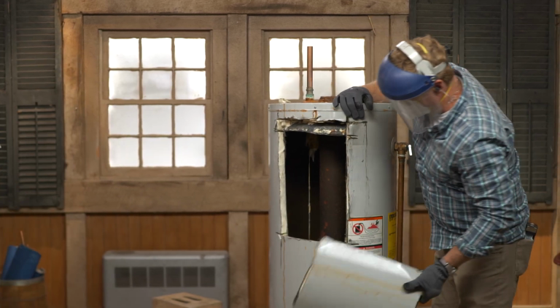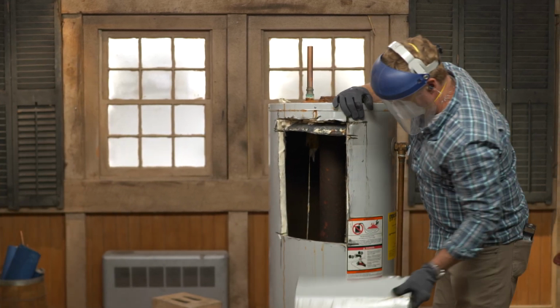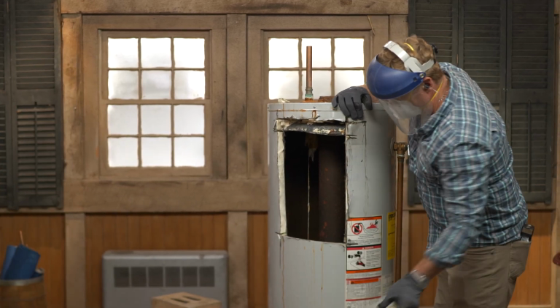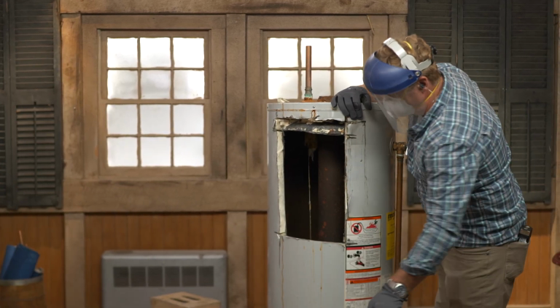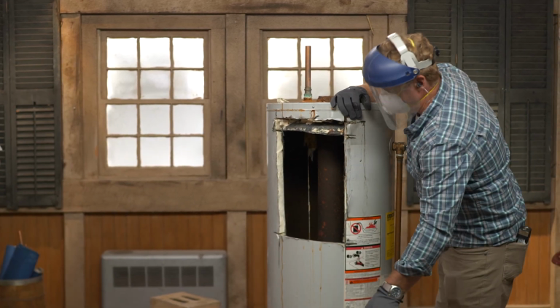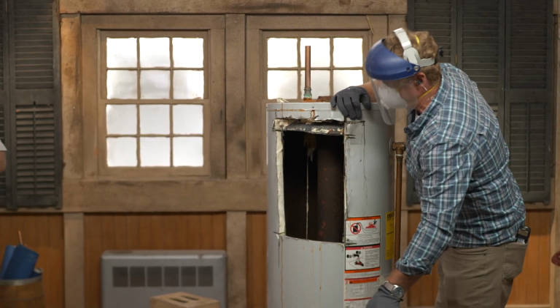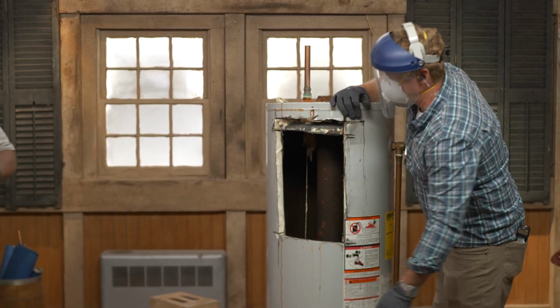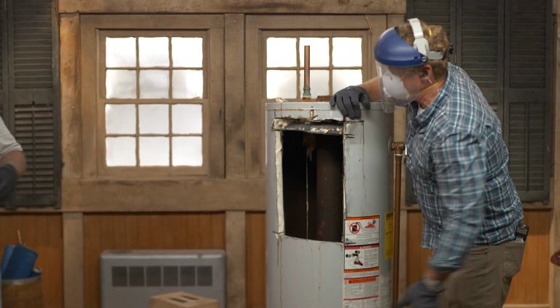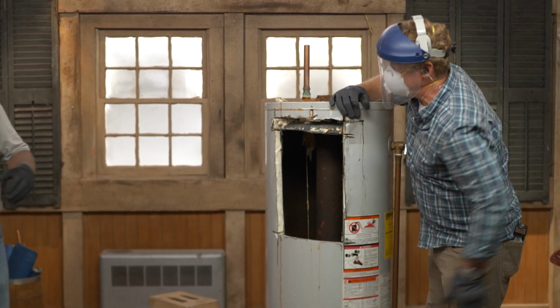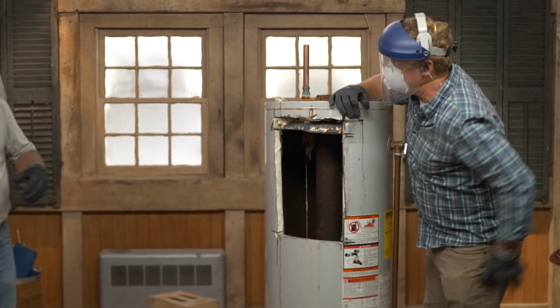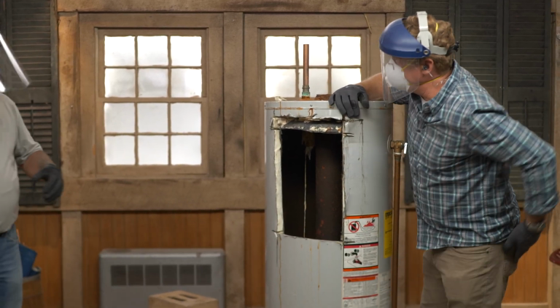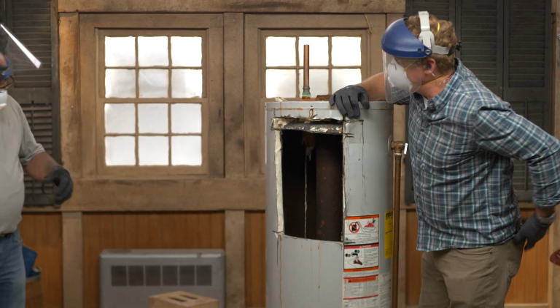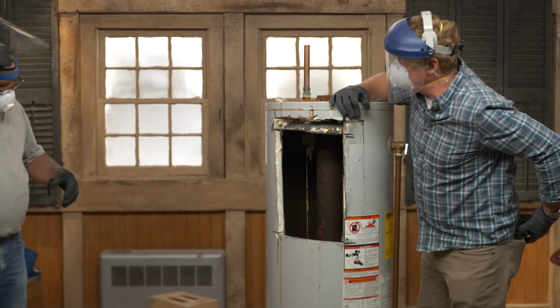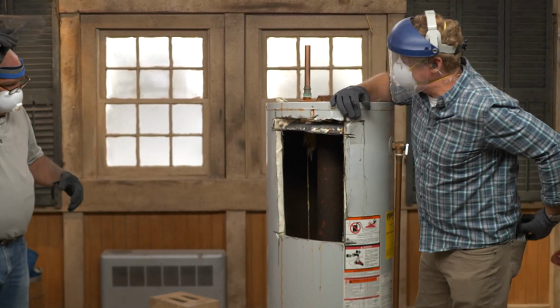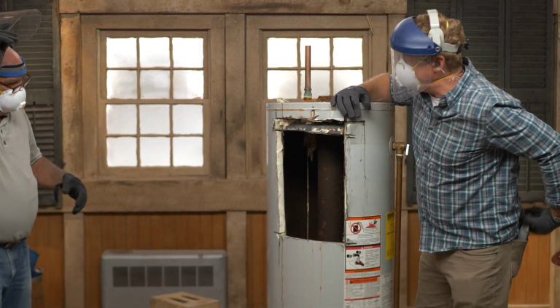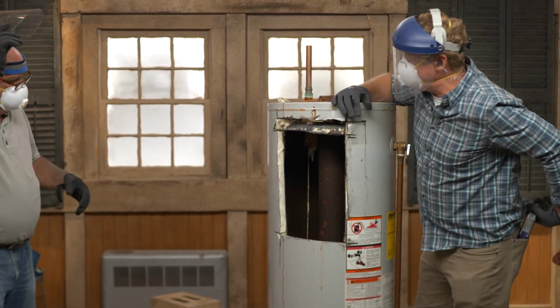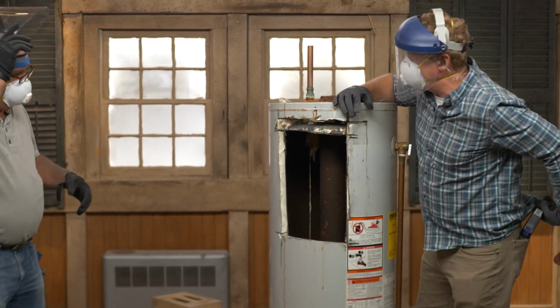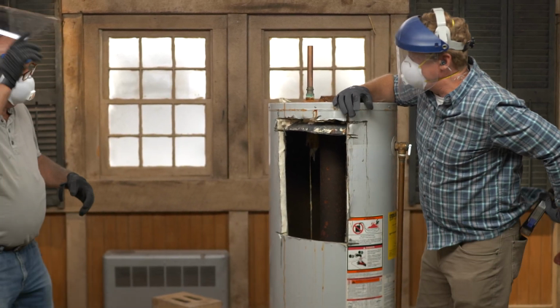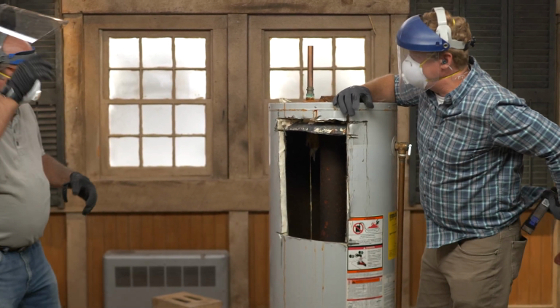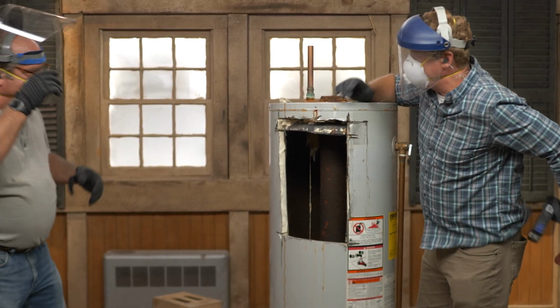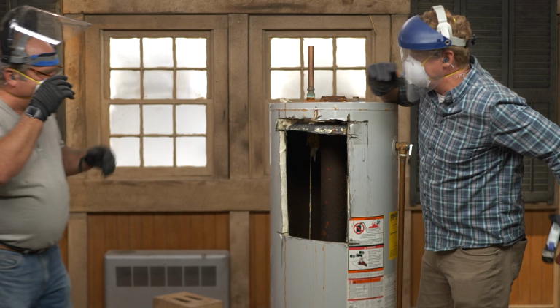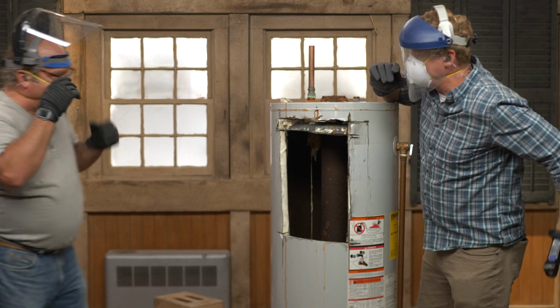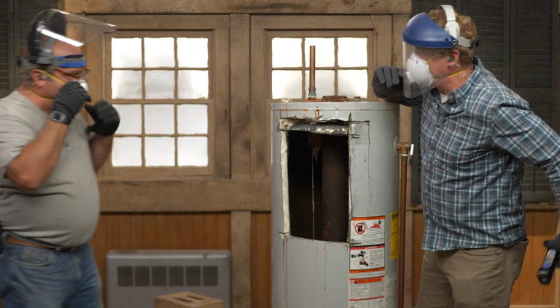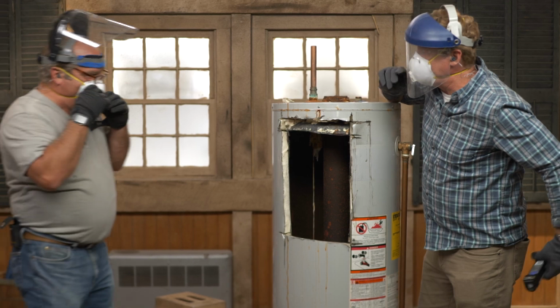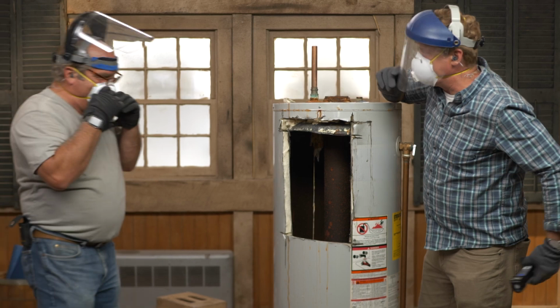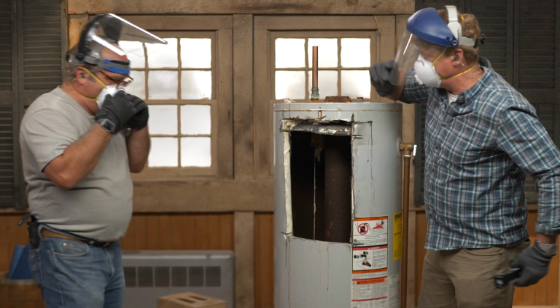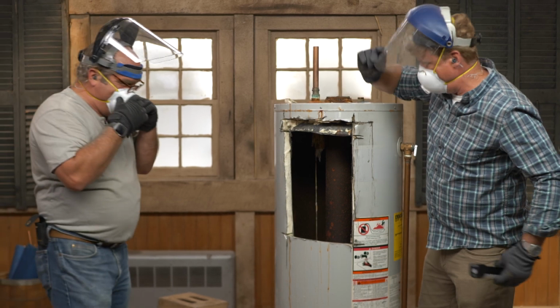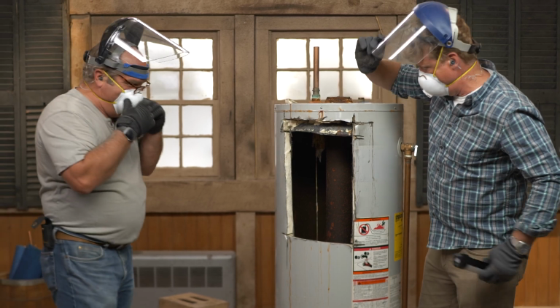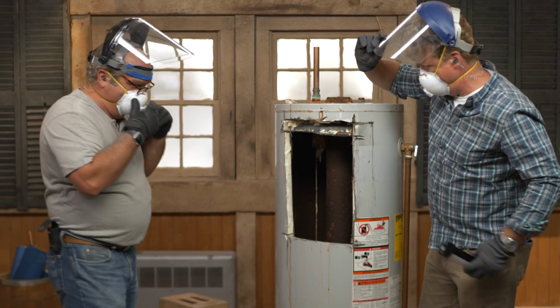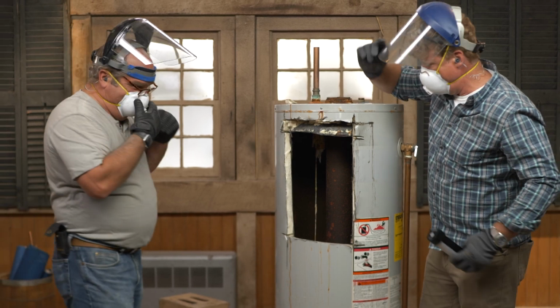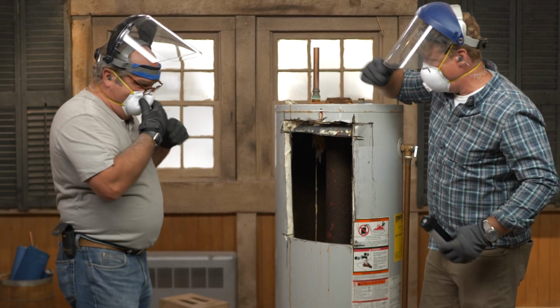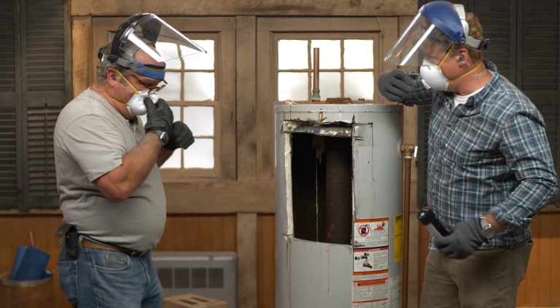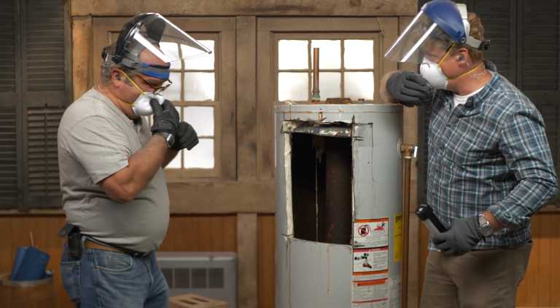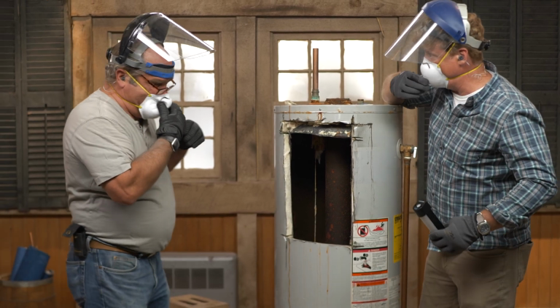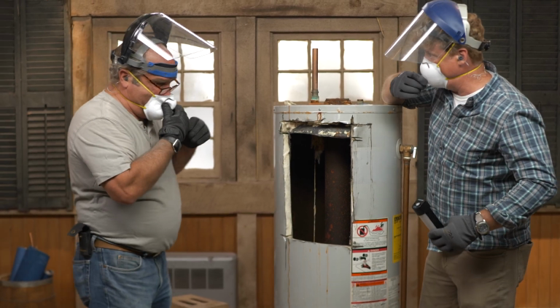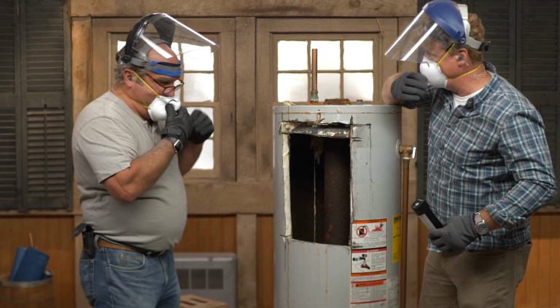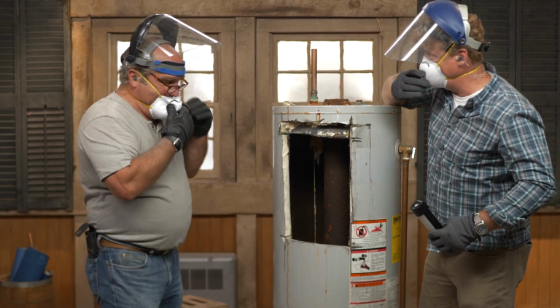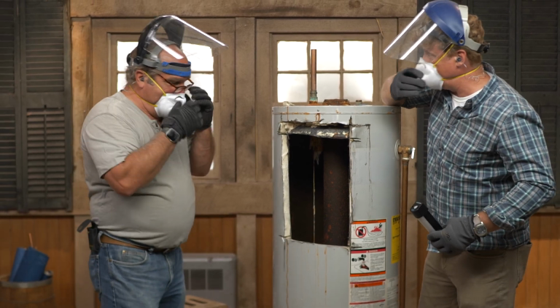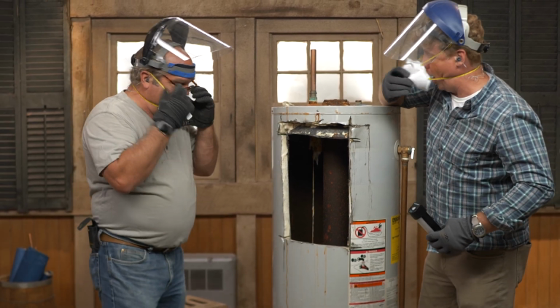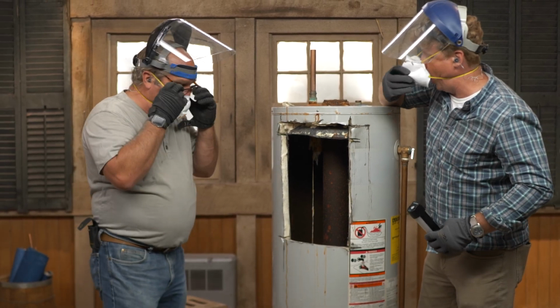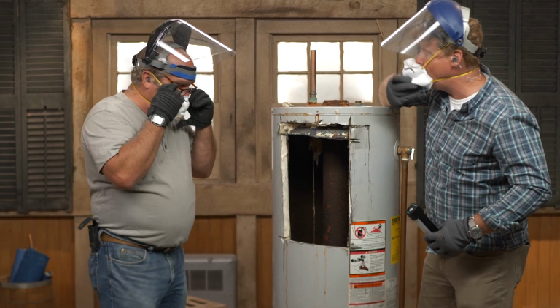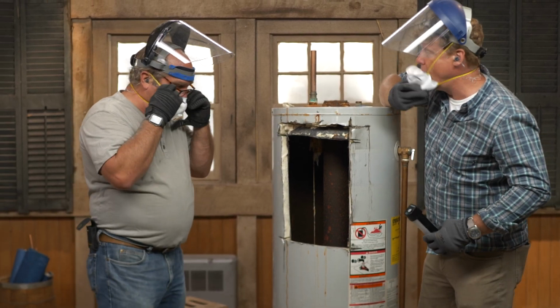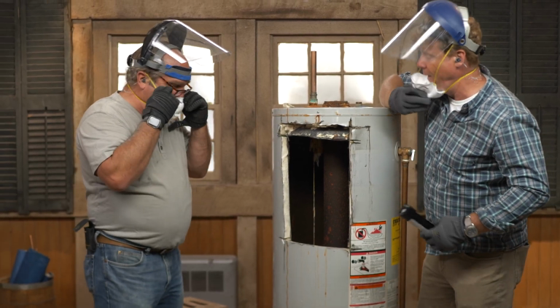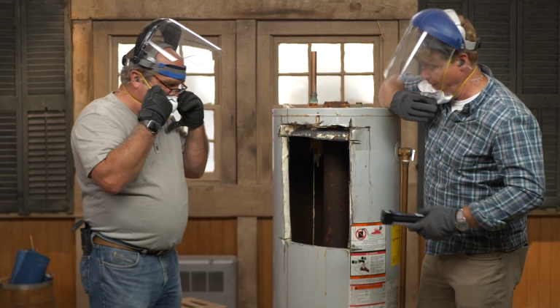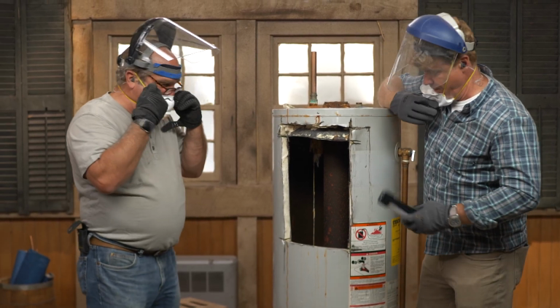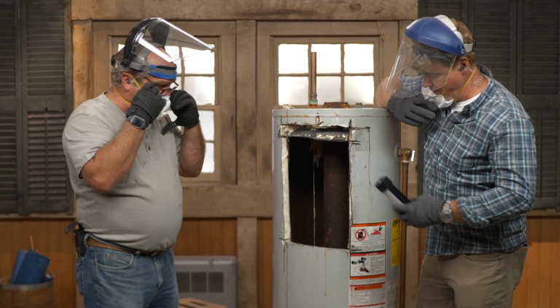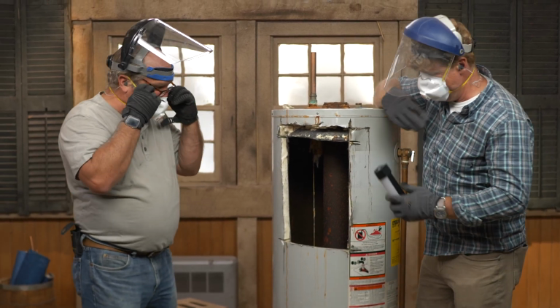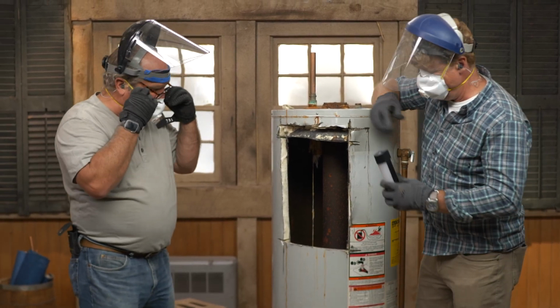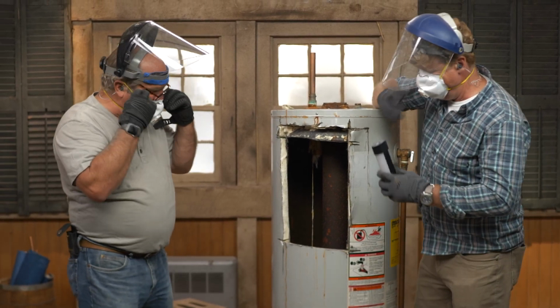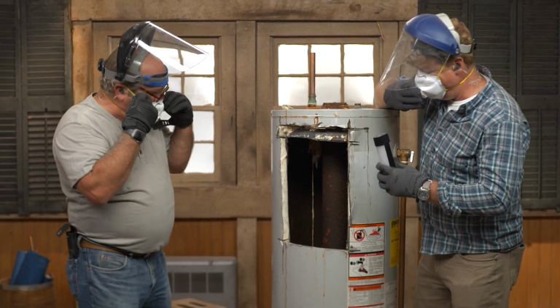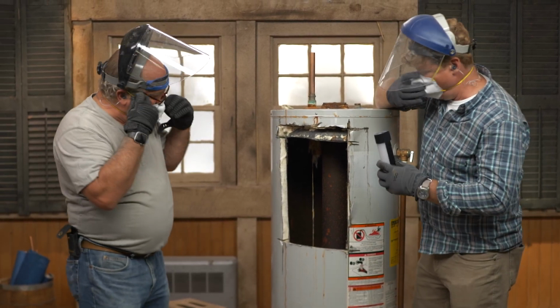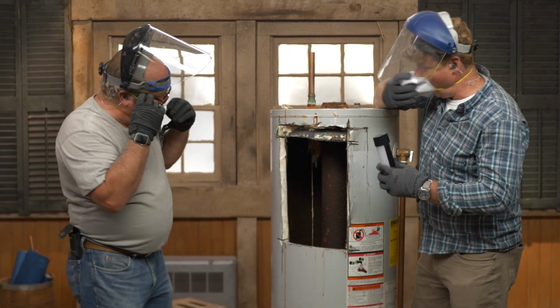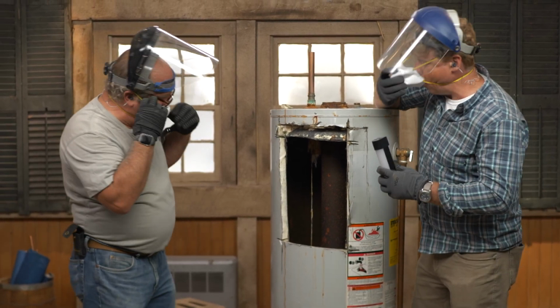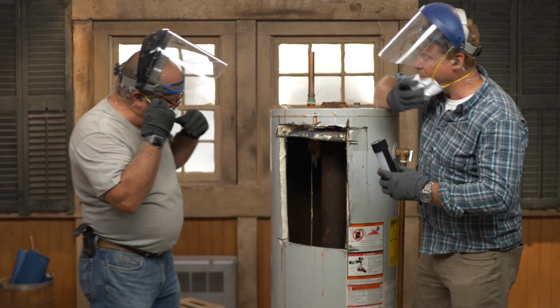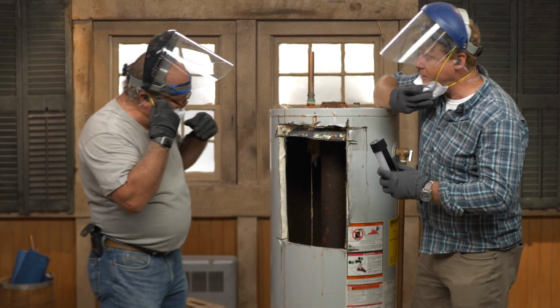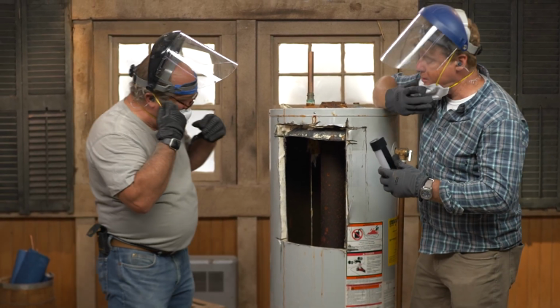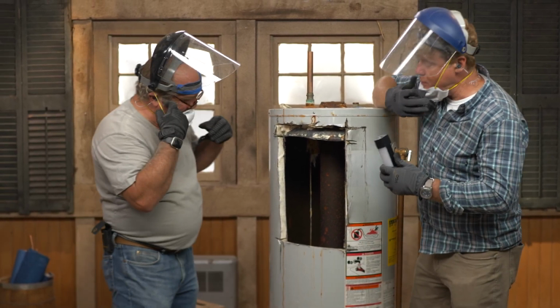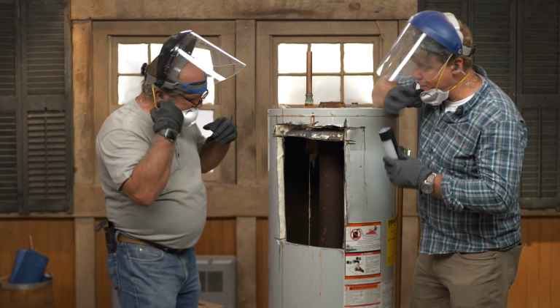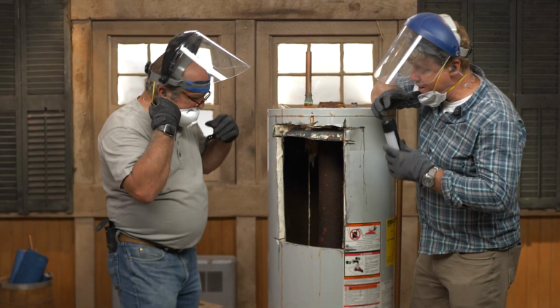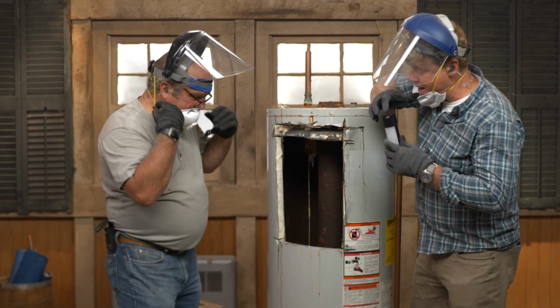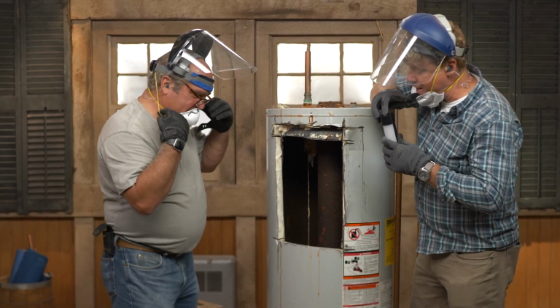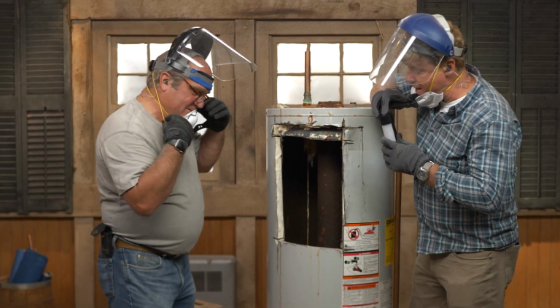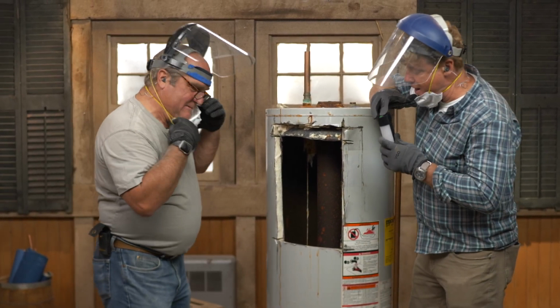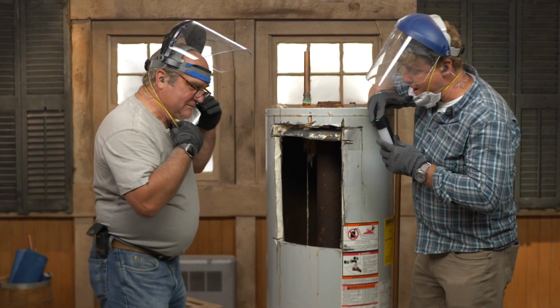Good thing the patient was dead, Richard. Otherwise I would have killed it. I think those saws would kill him. Let's see what we got in there.